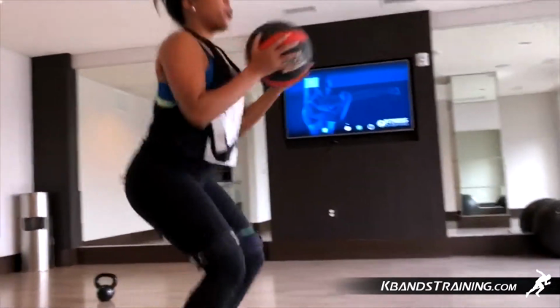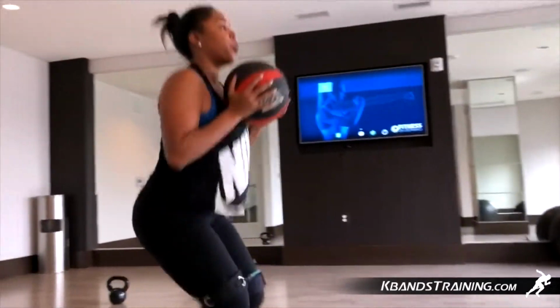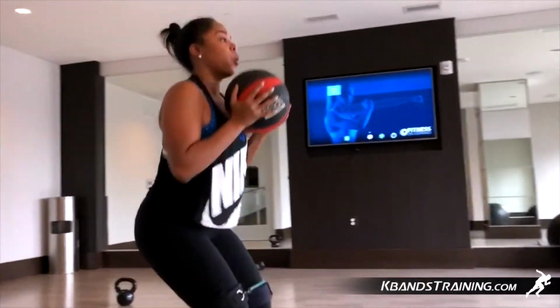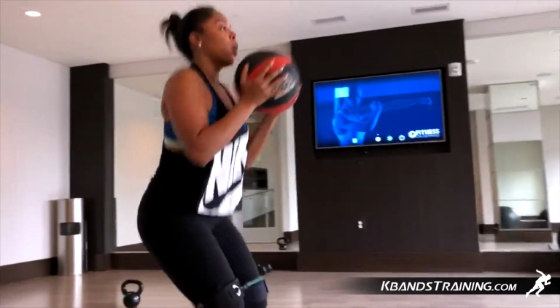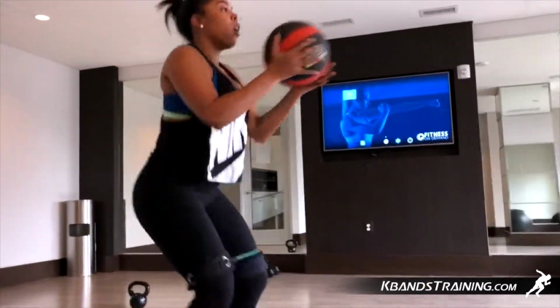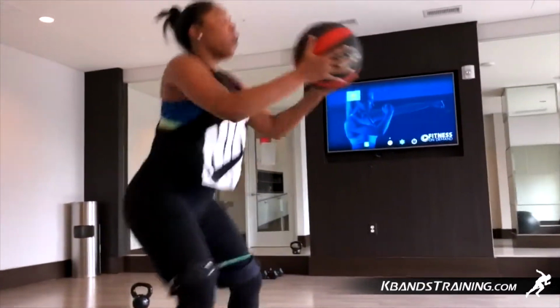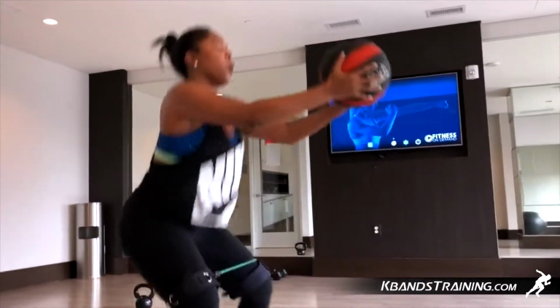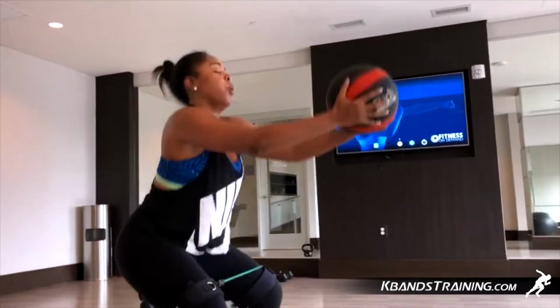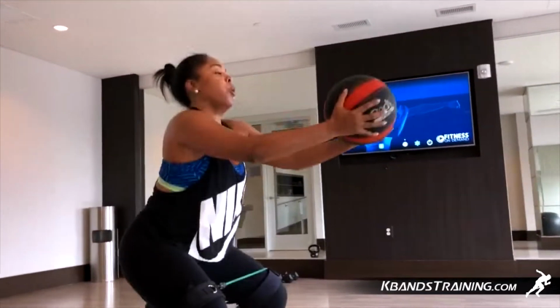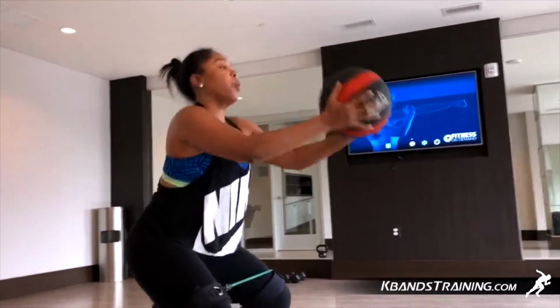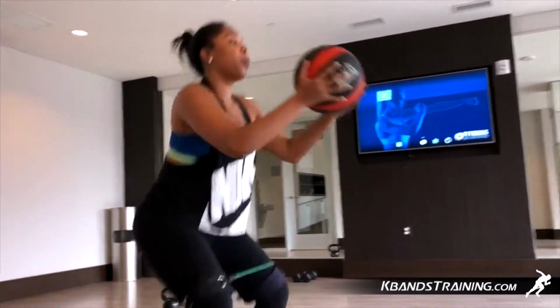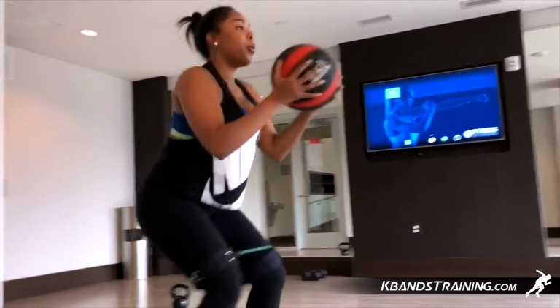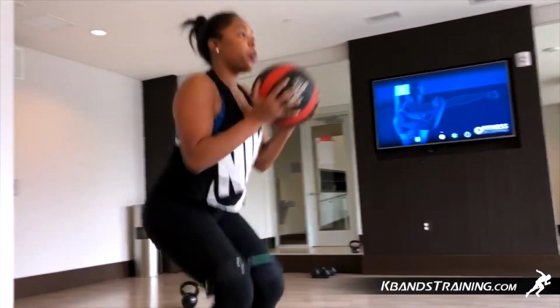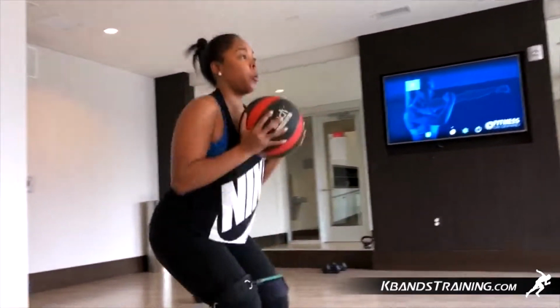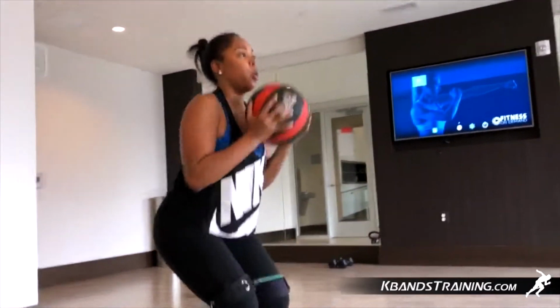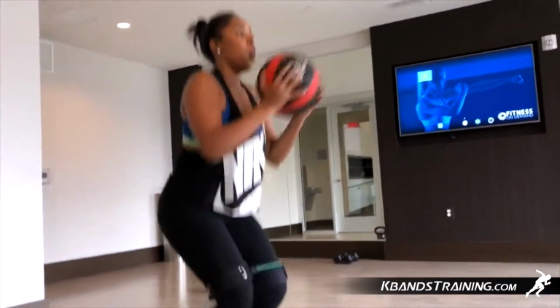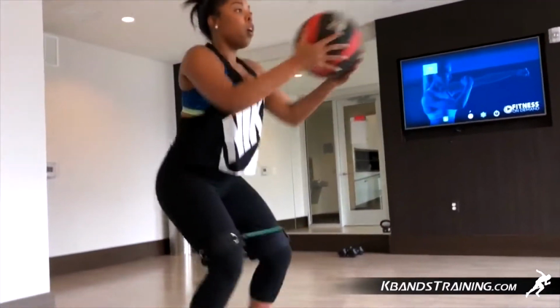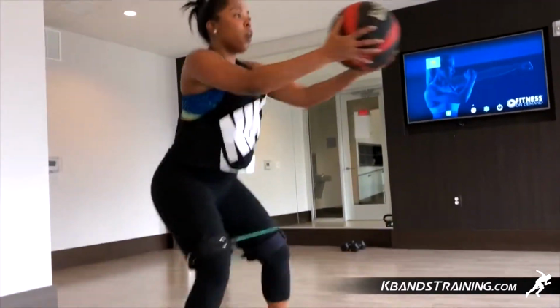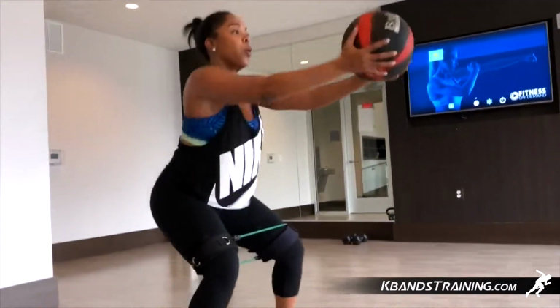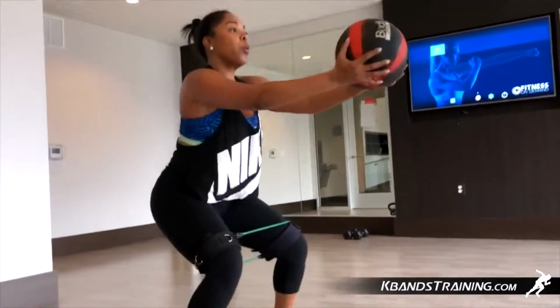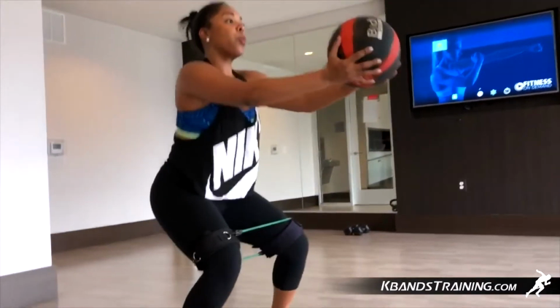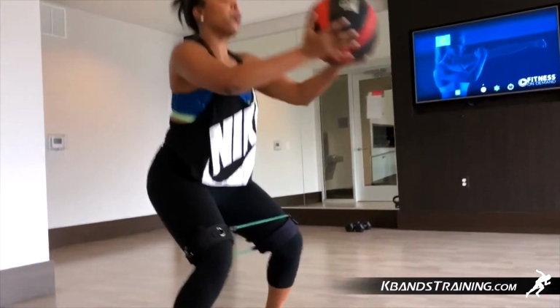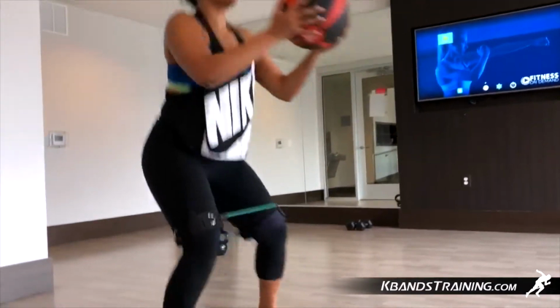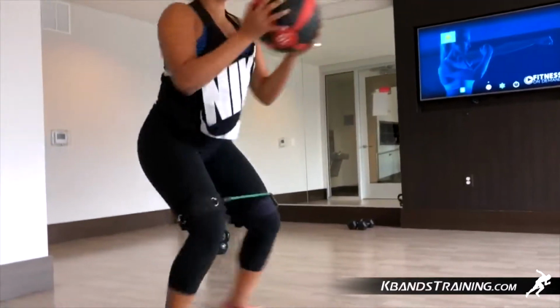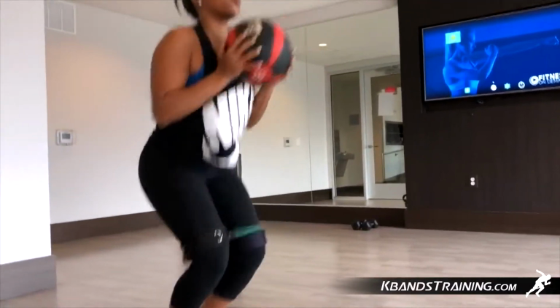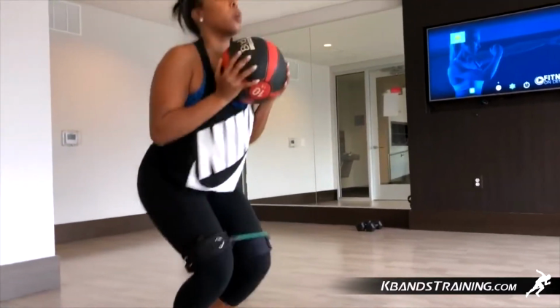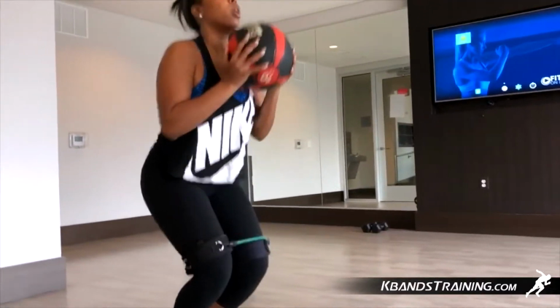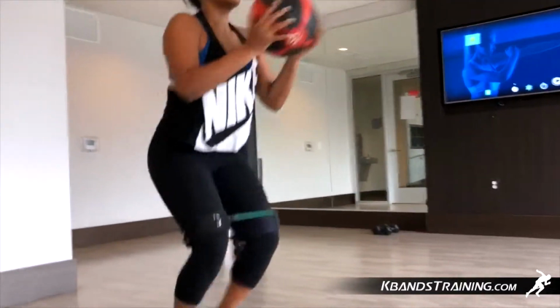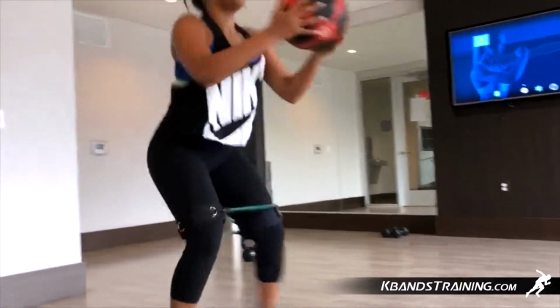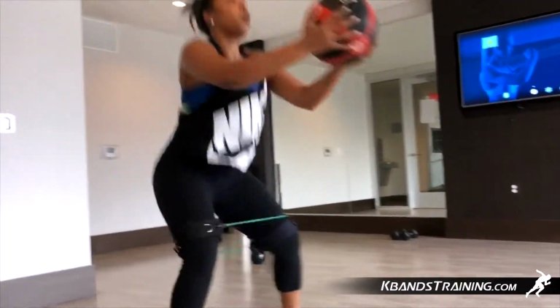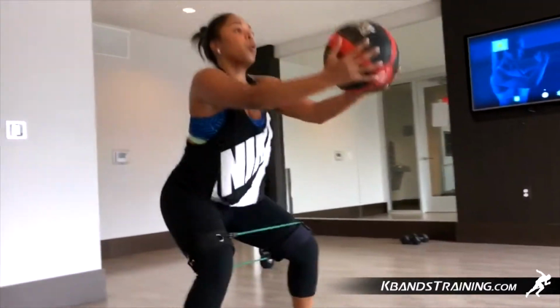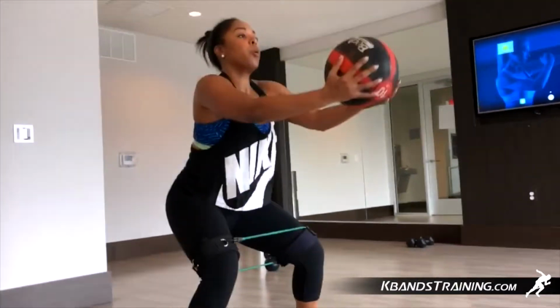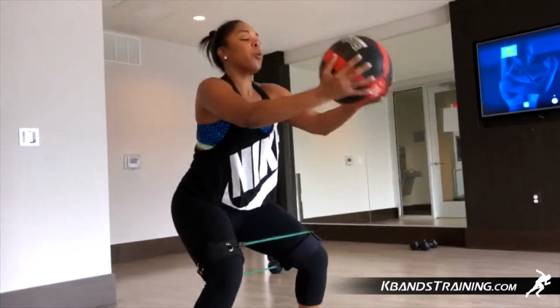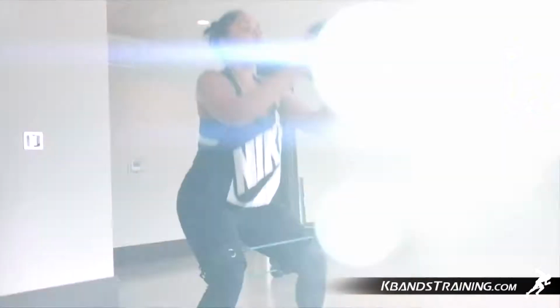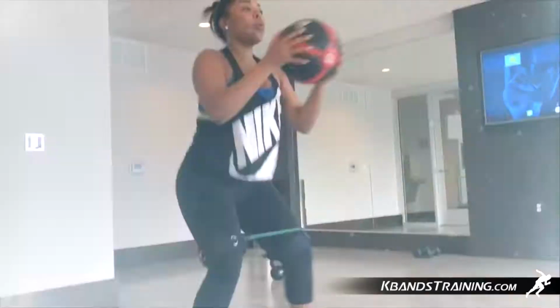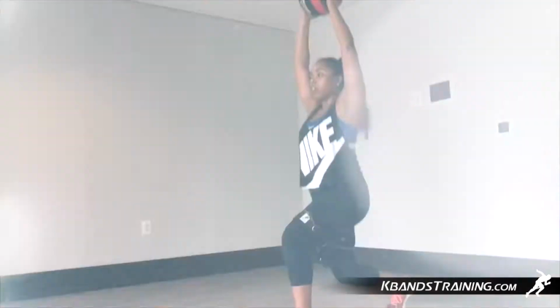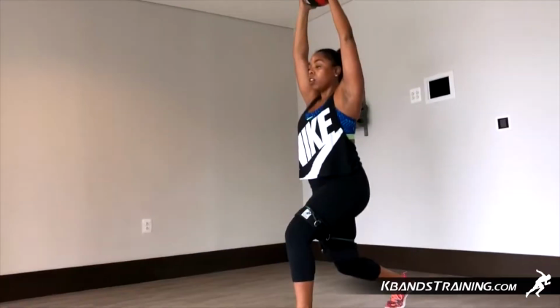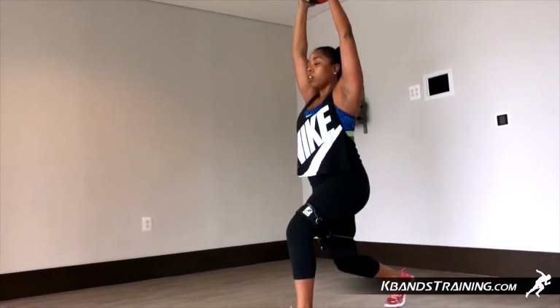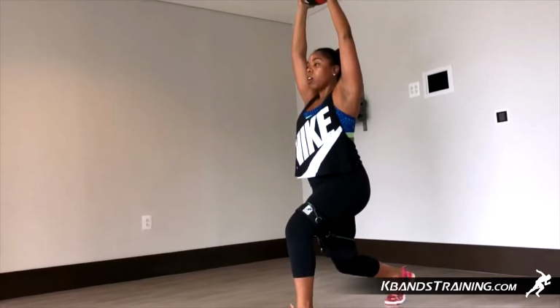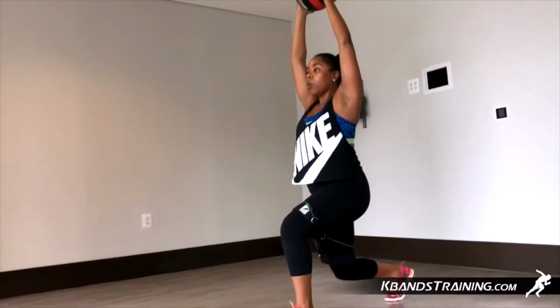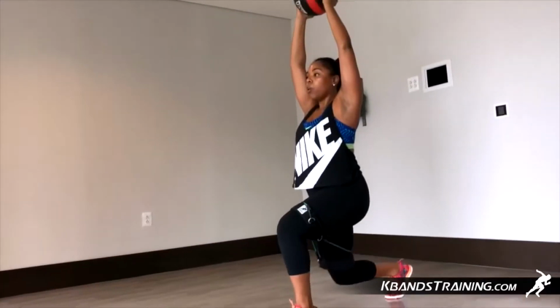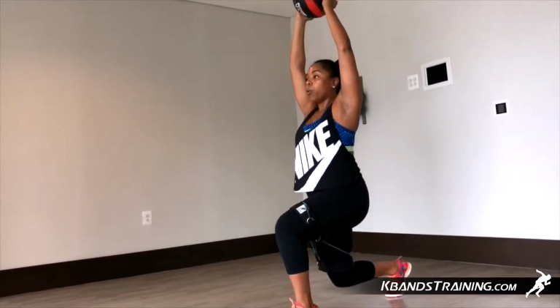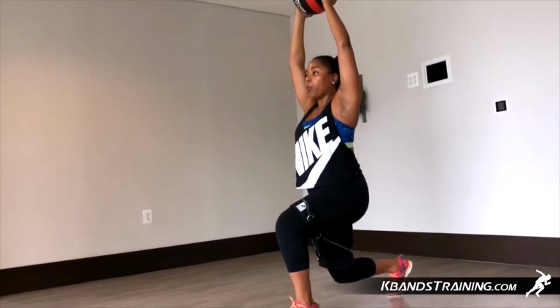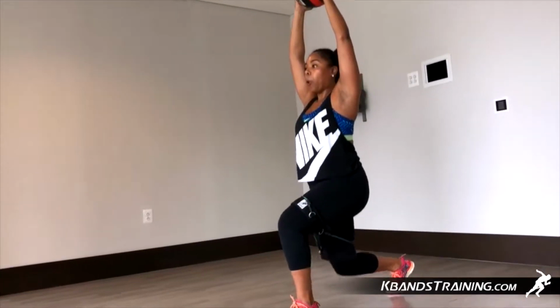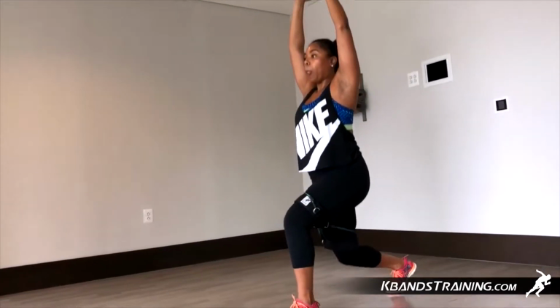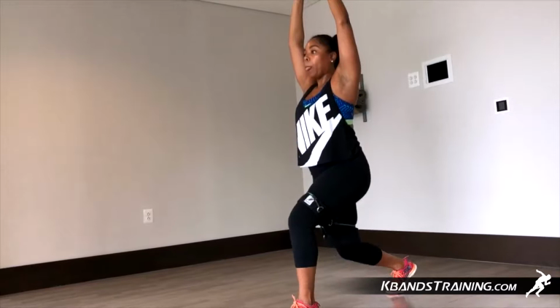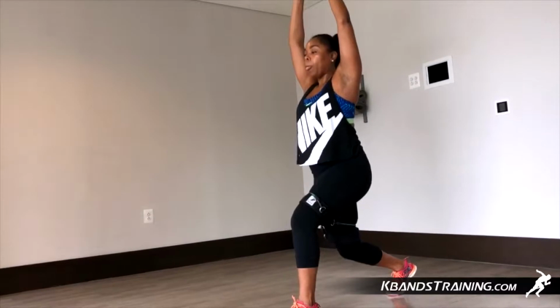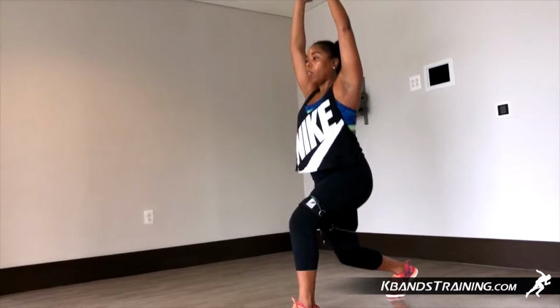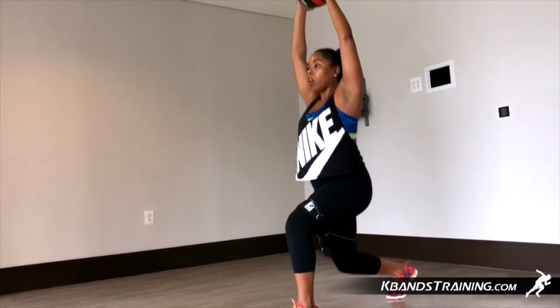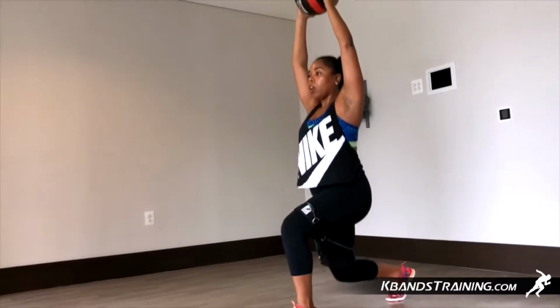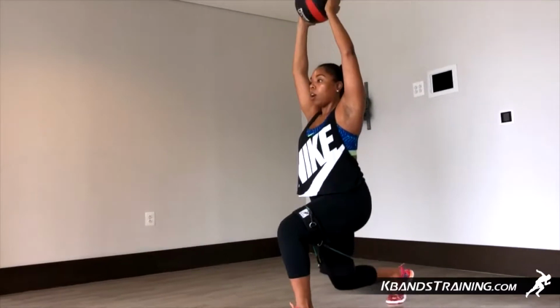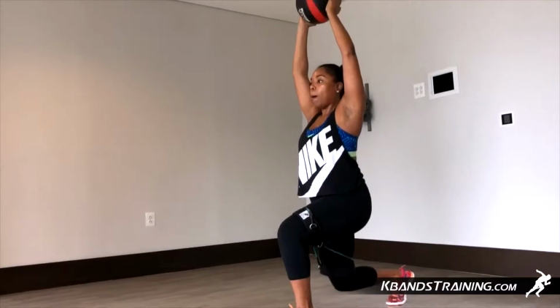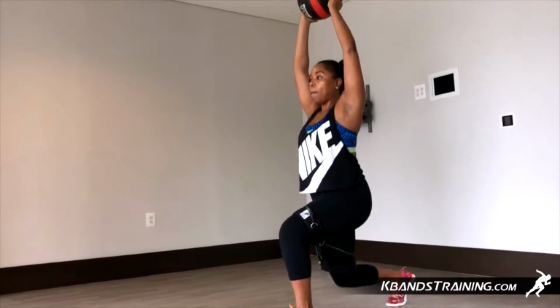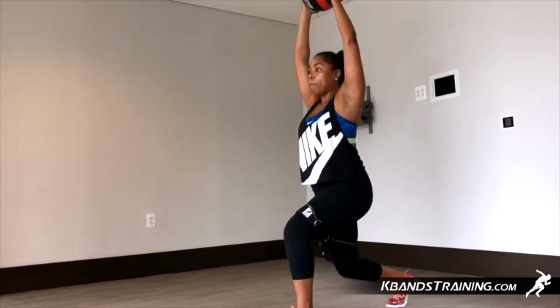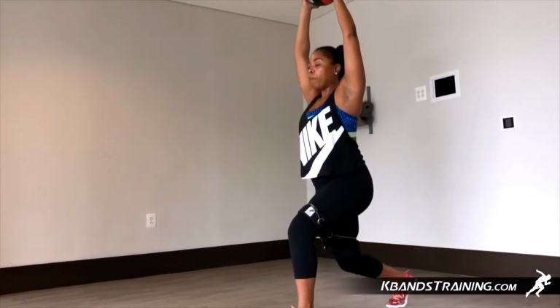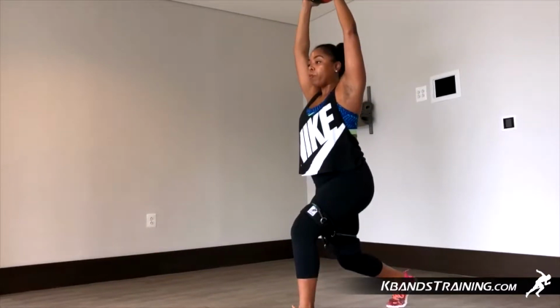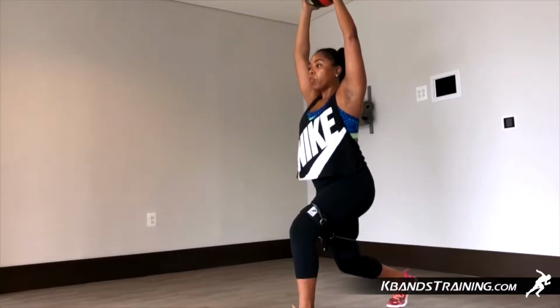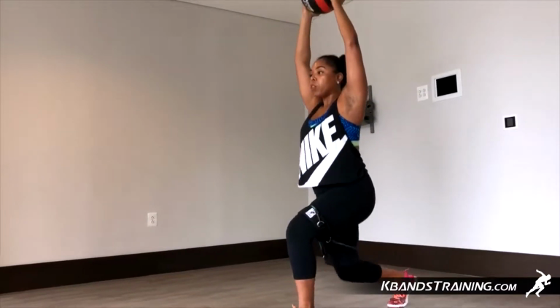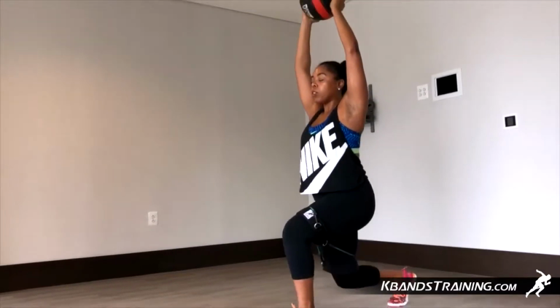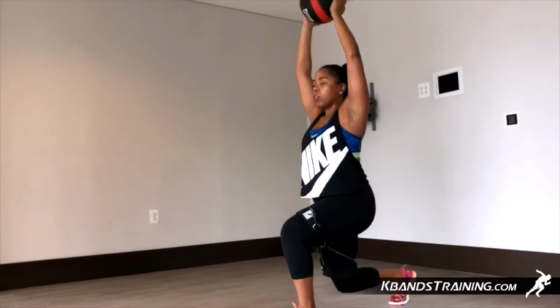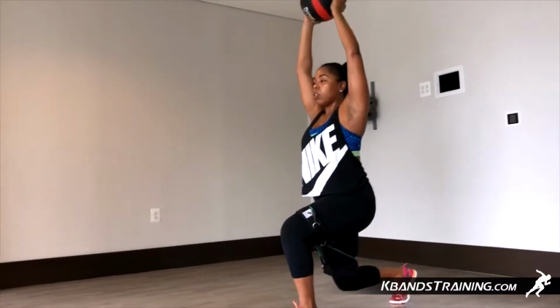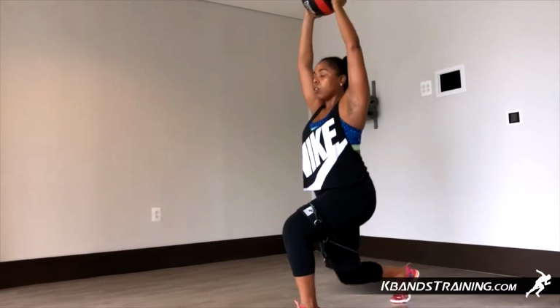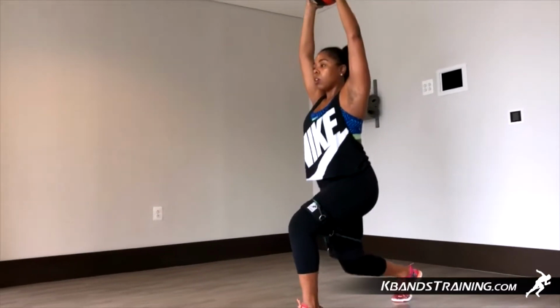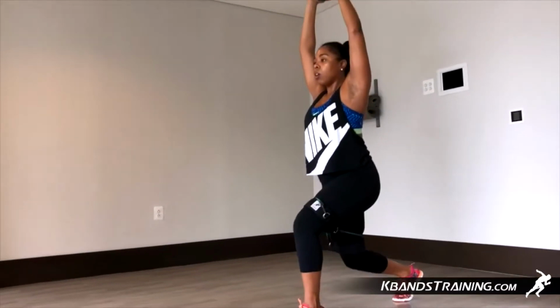Now that we've got our heart rate through the roof, we're going to finish with a split squat, simply sitting down and no jumps here, slowing the heart rate down.